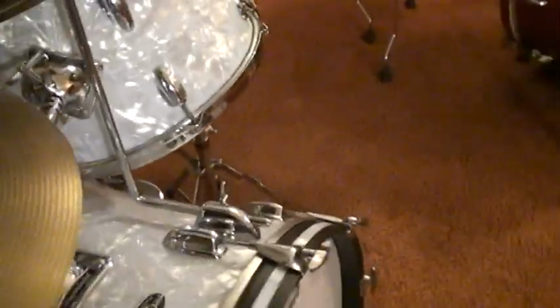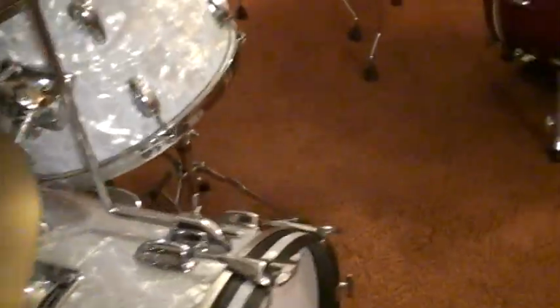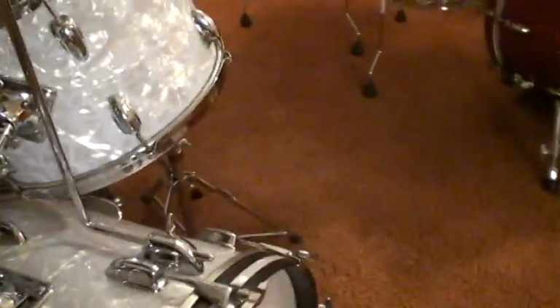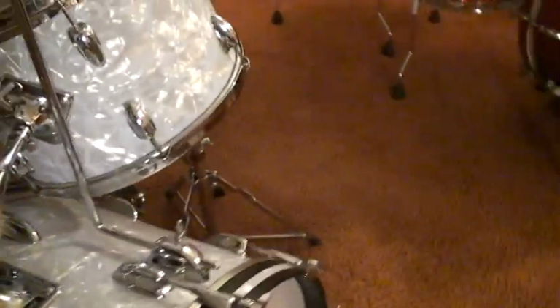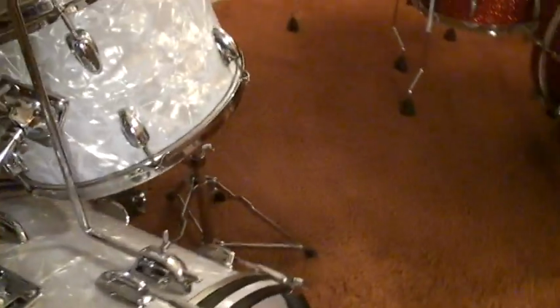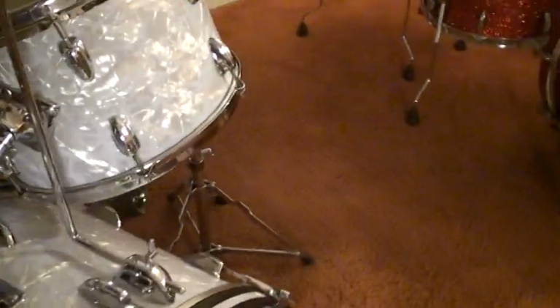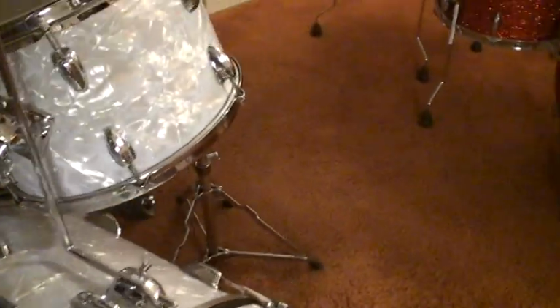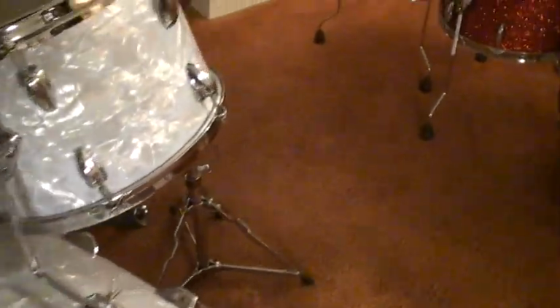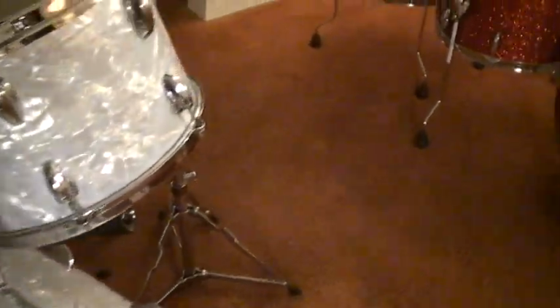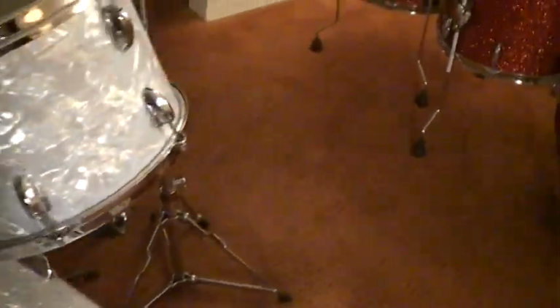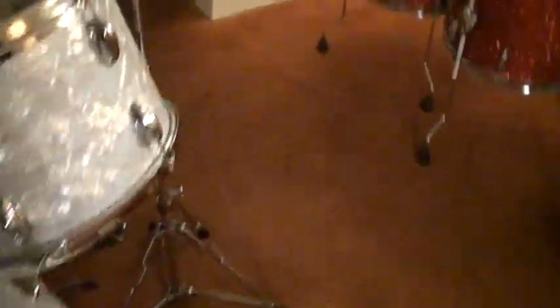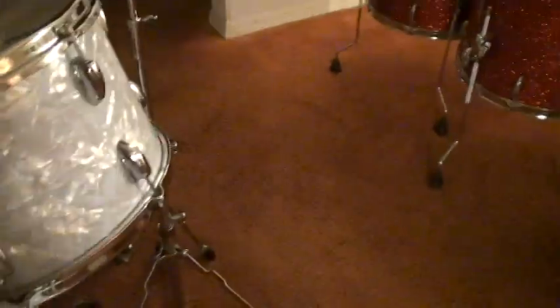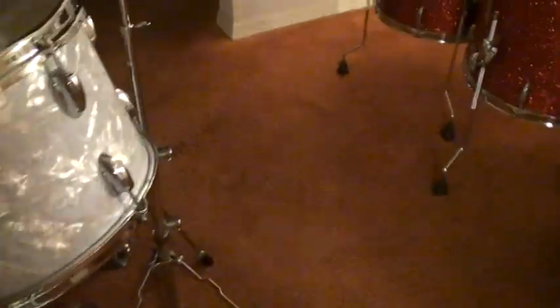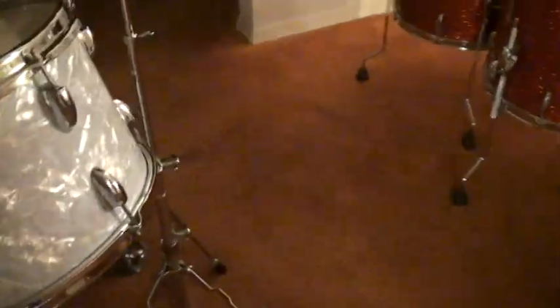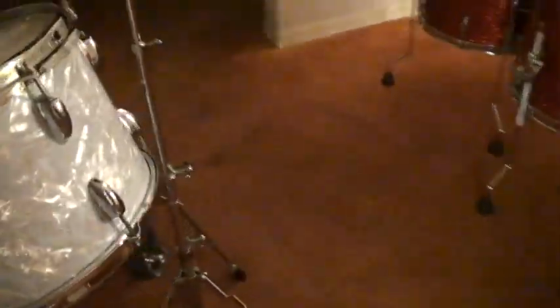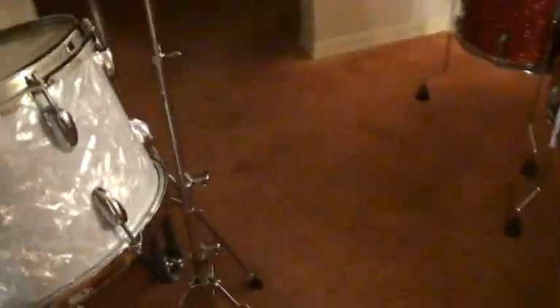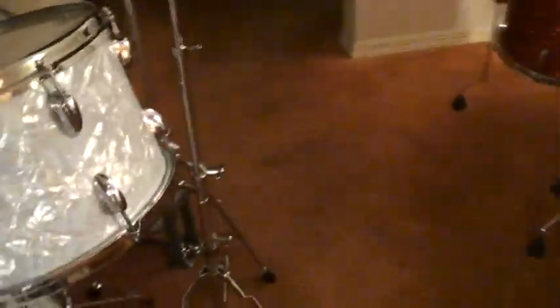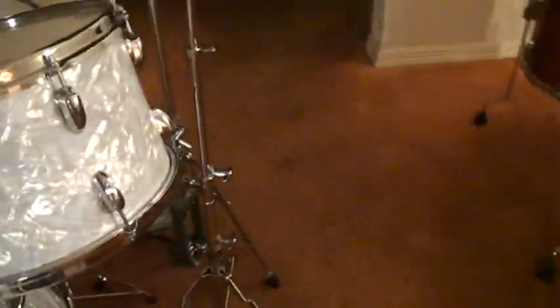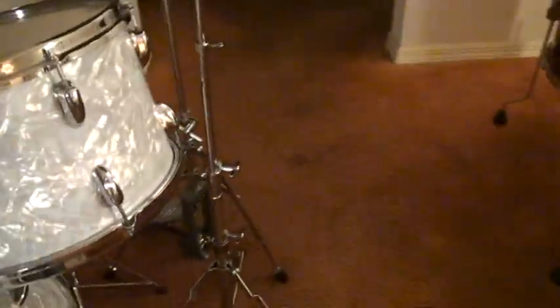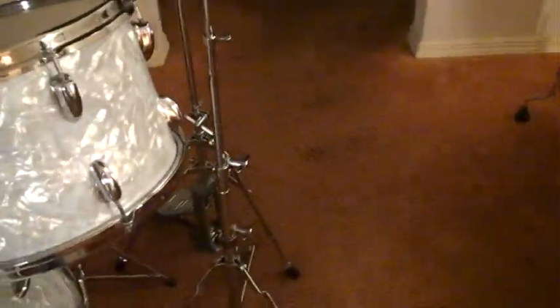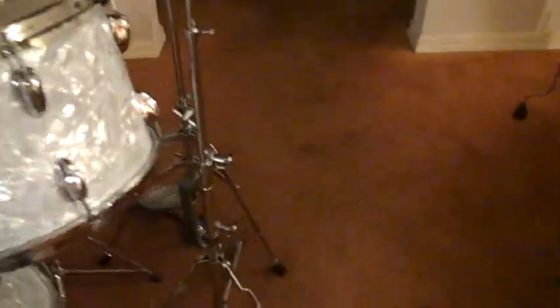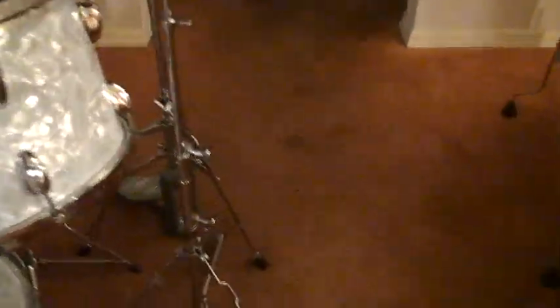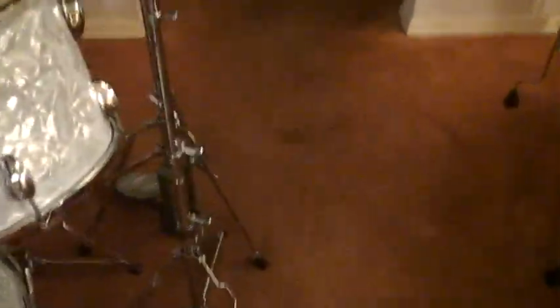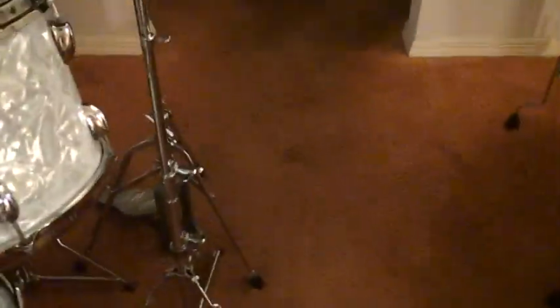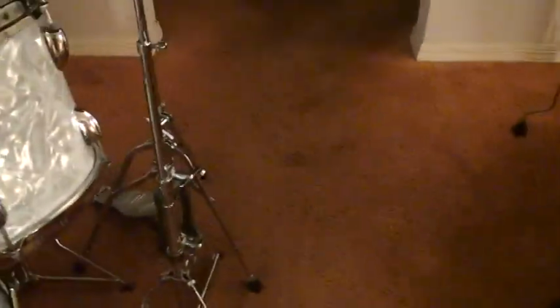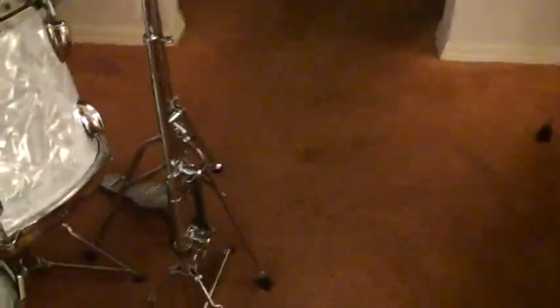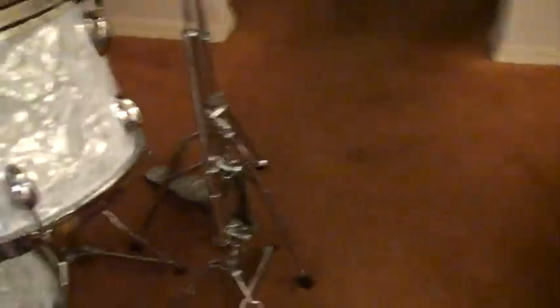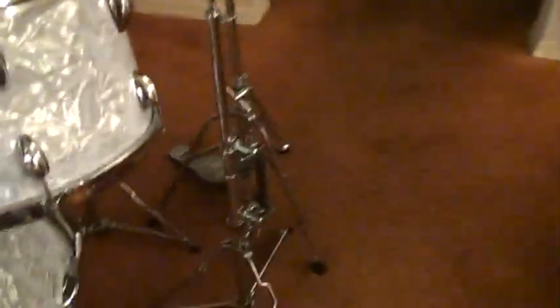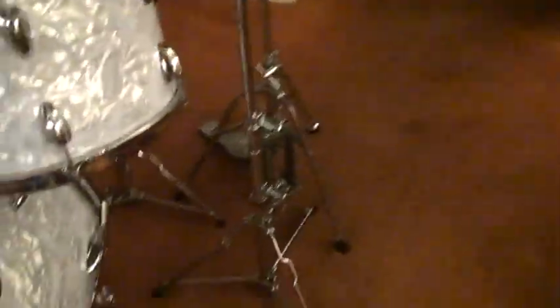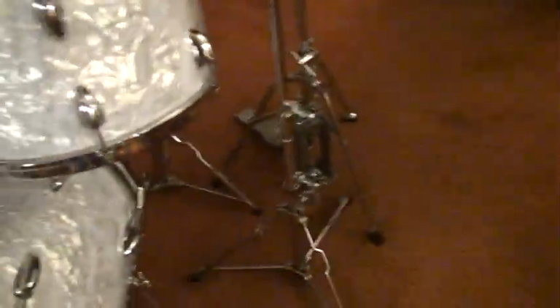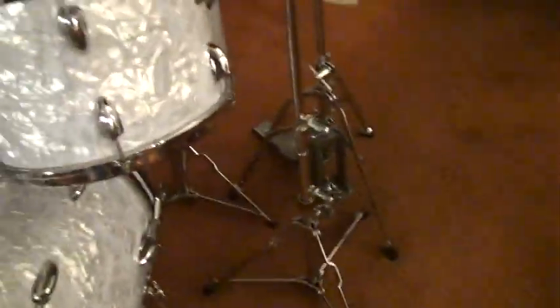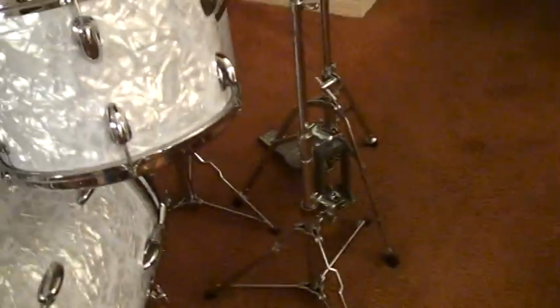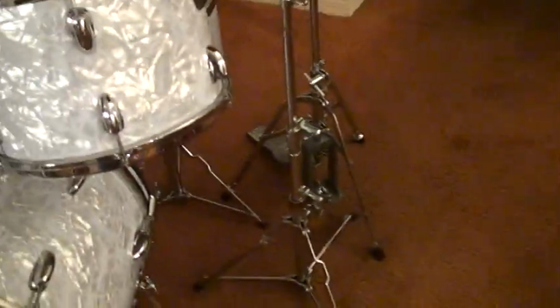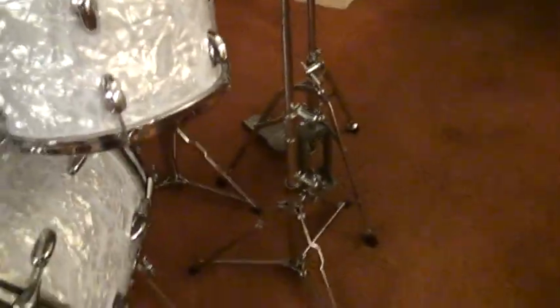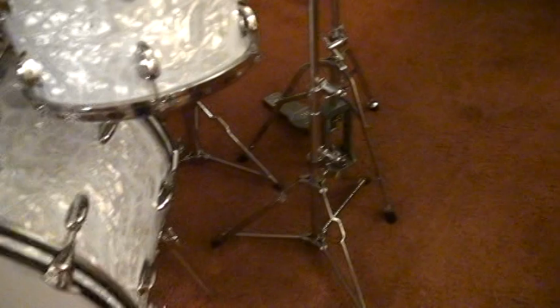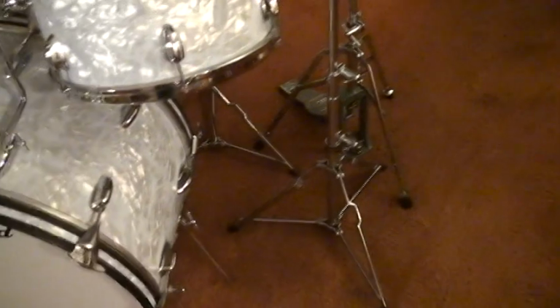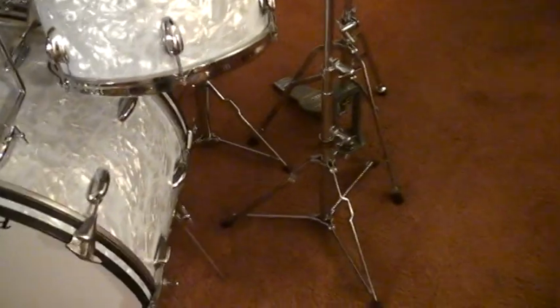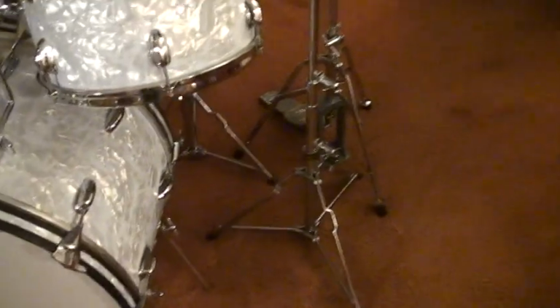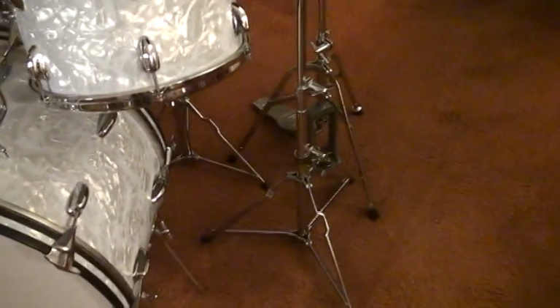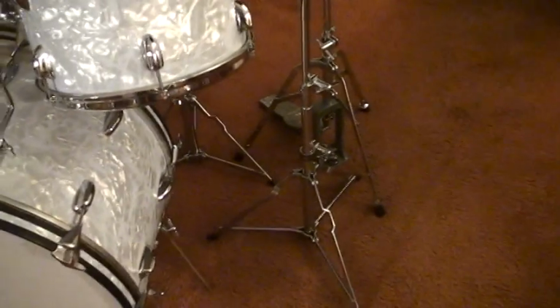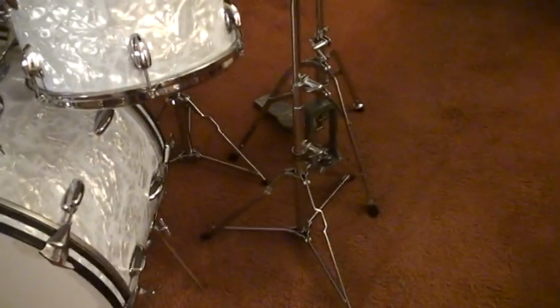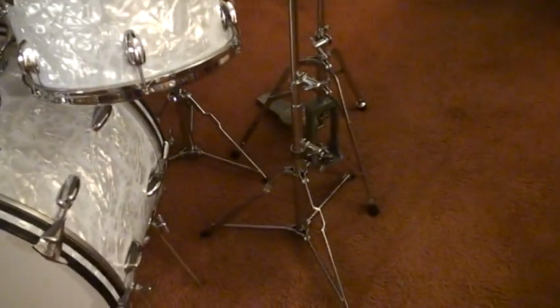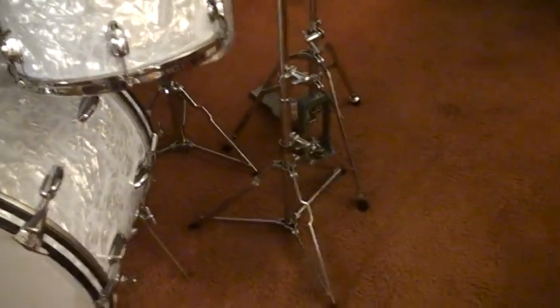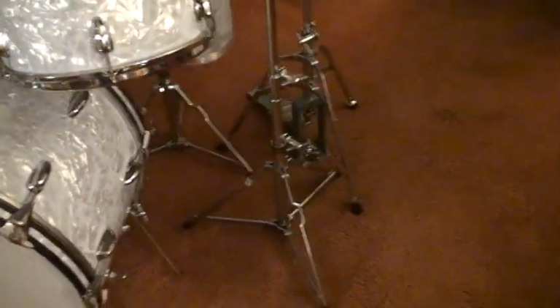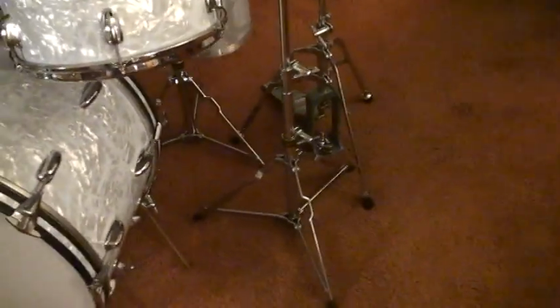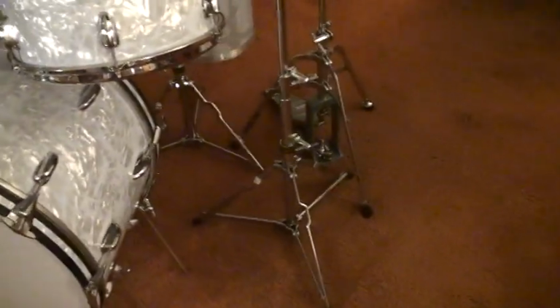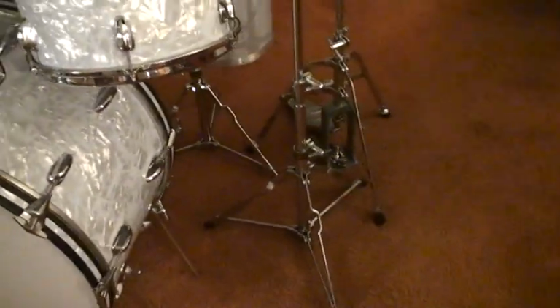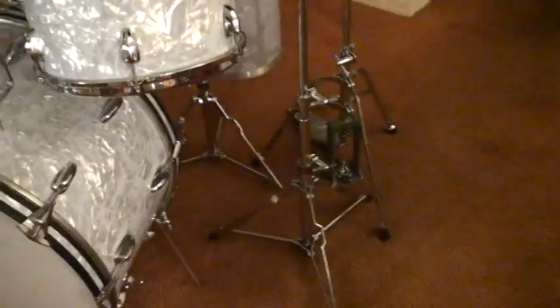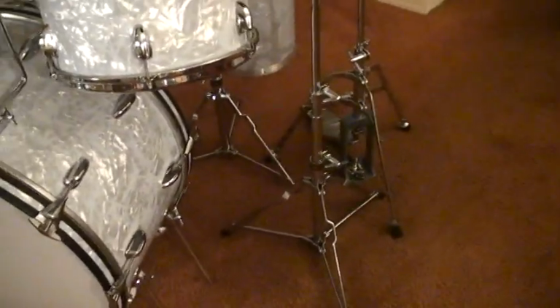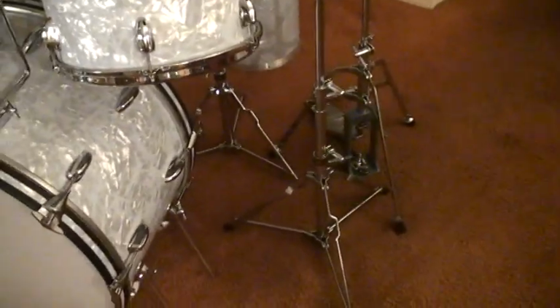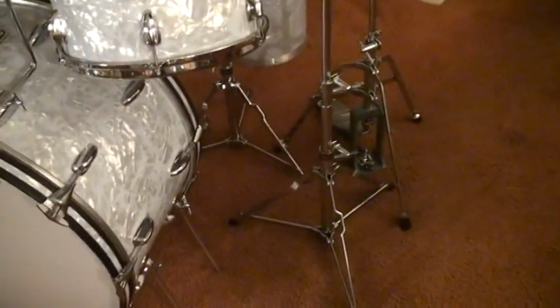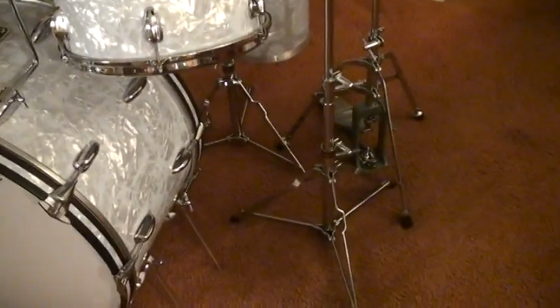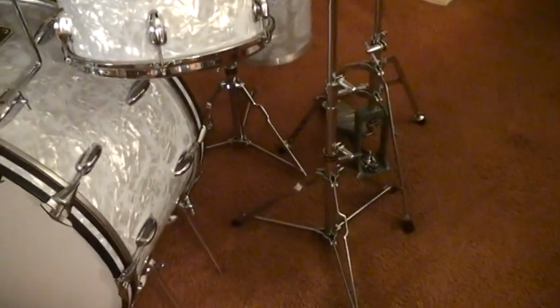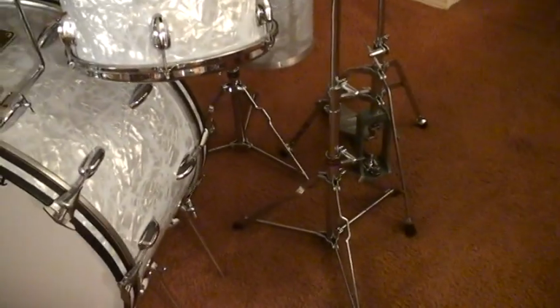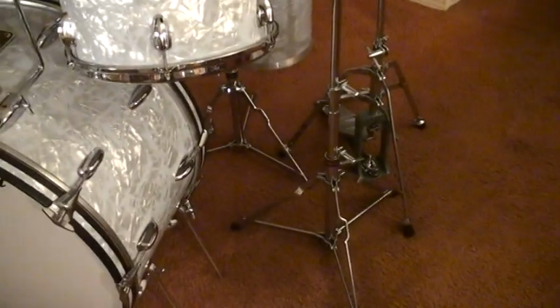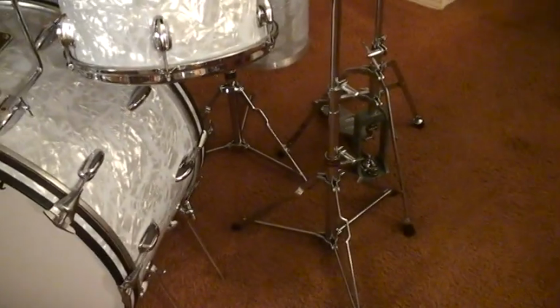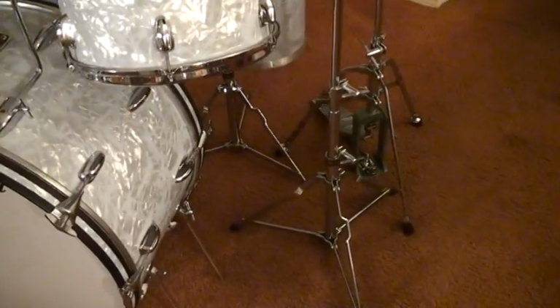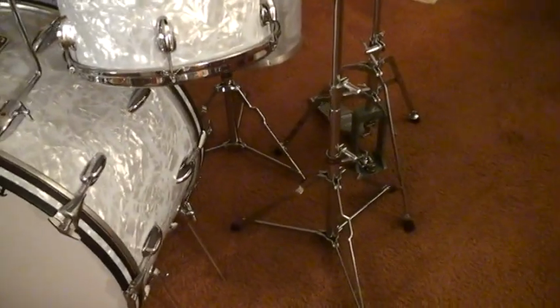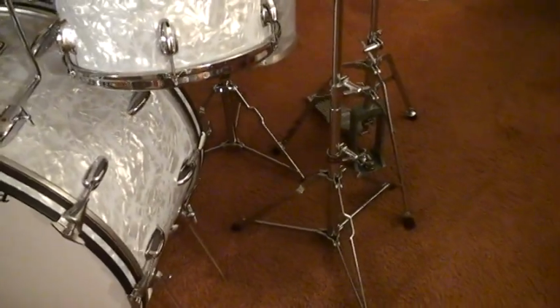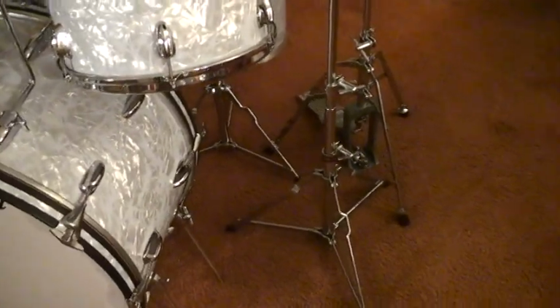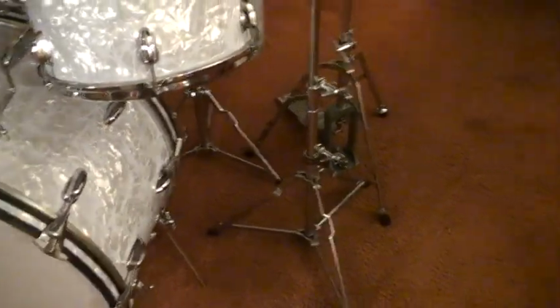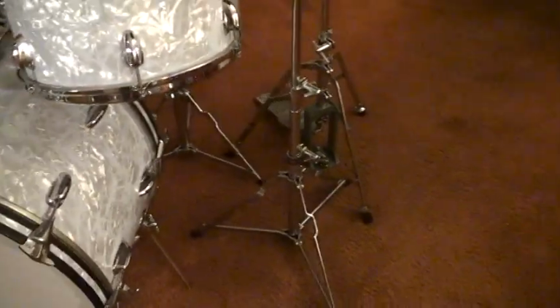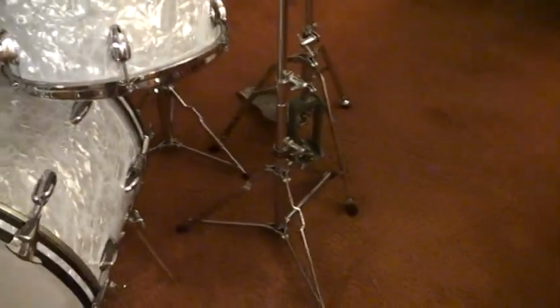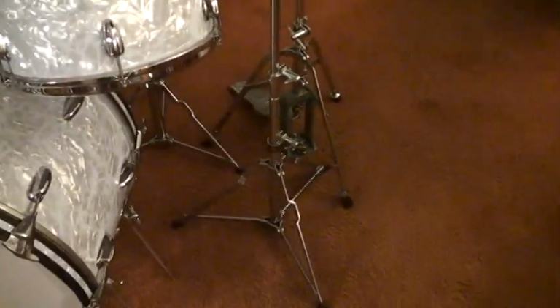Let's go over some of this hardware, which at the time was heavy duty hardware for 1970, and they actually look good to me.